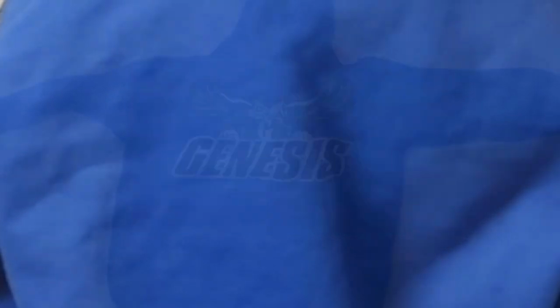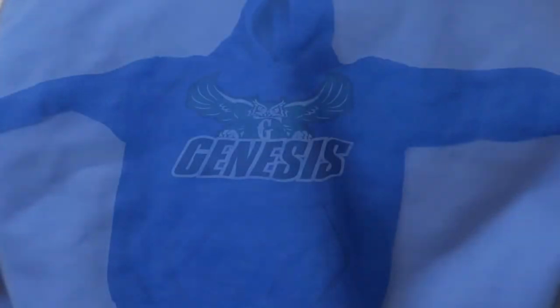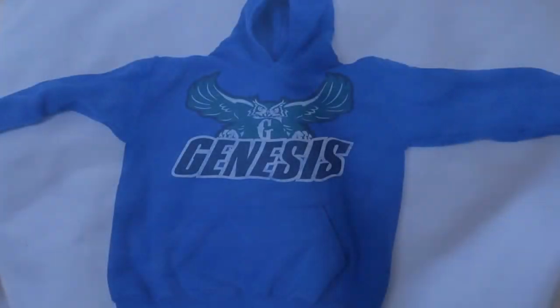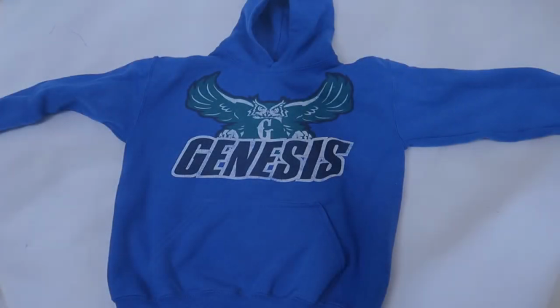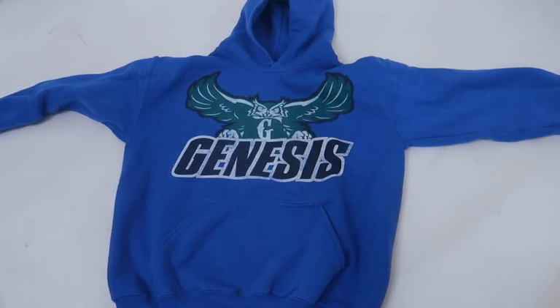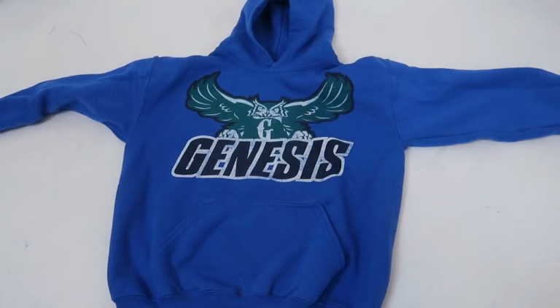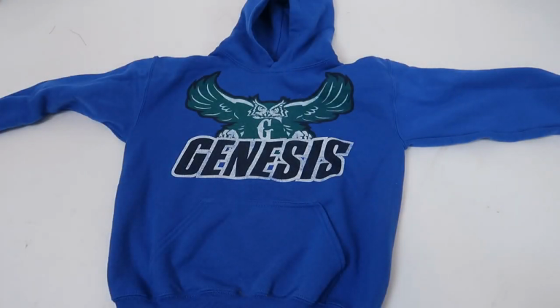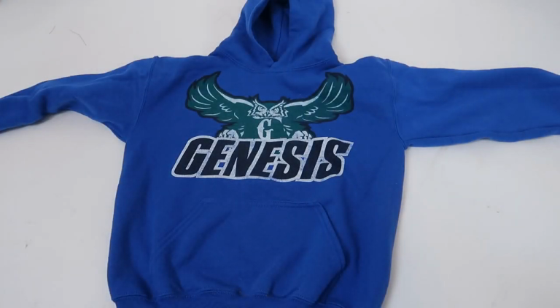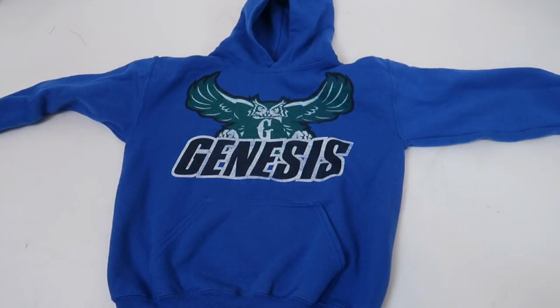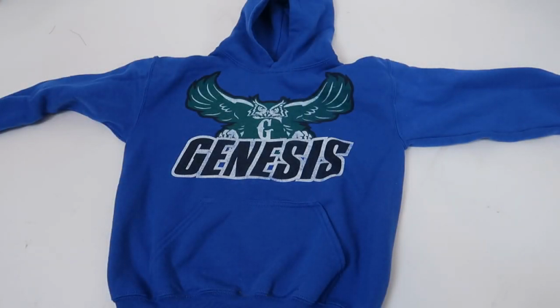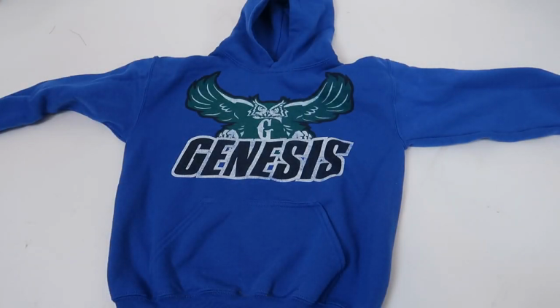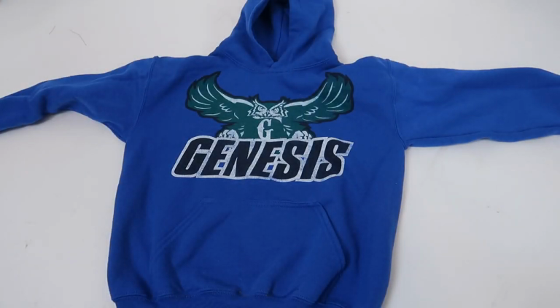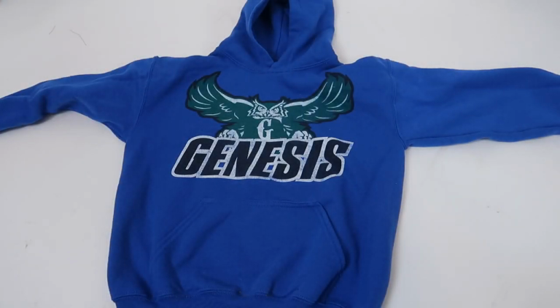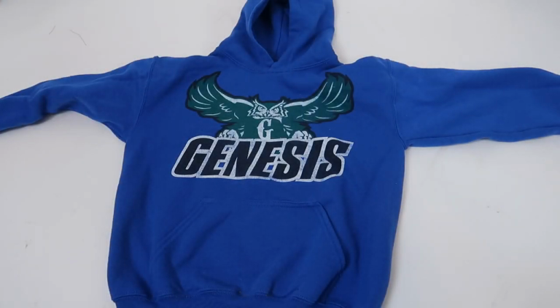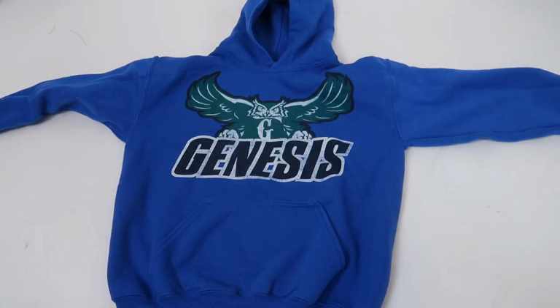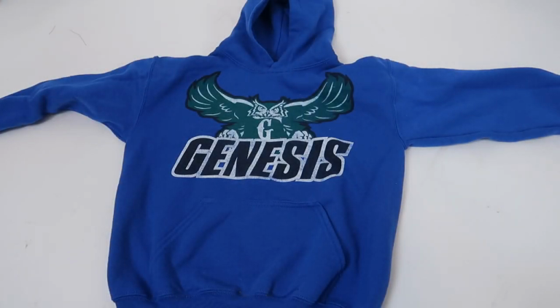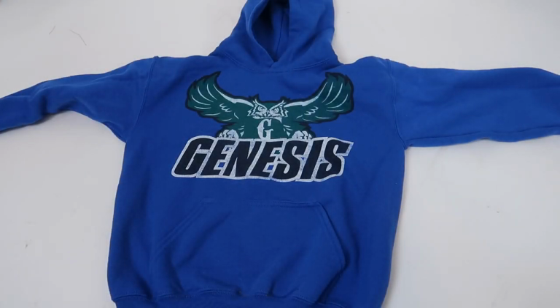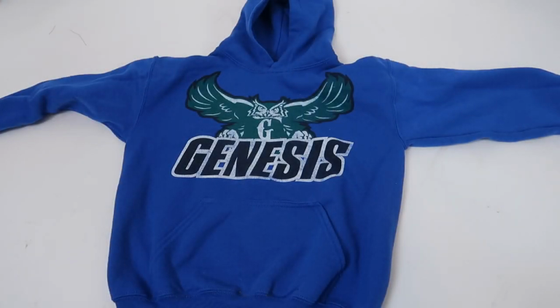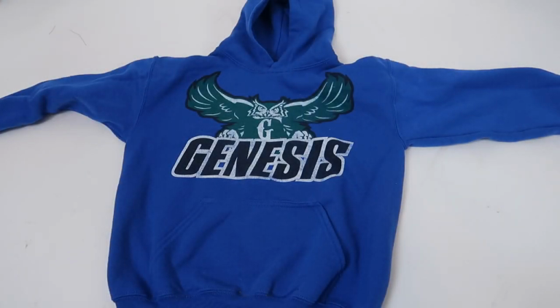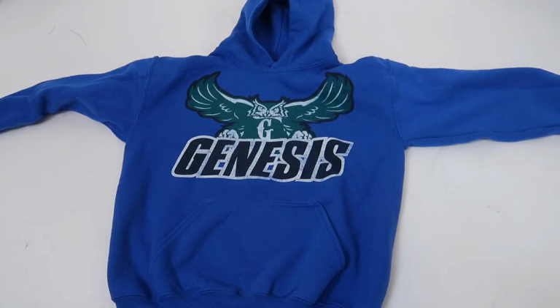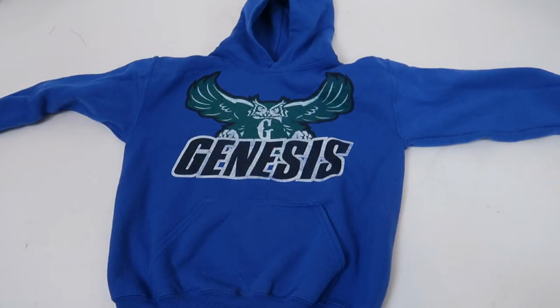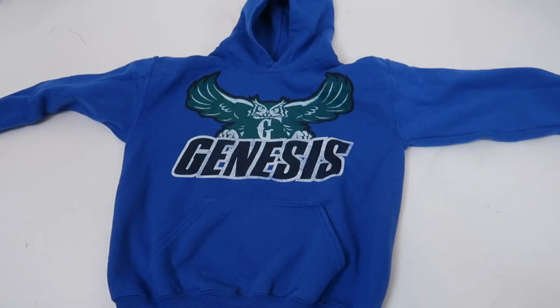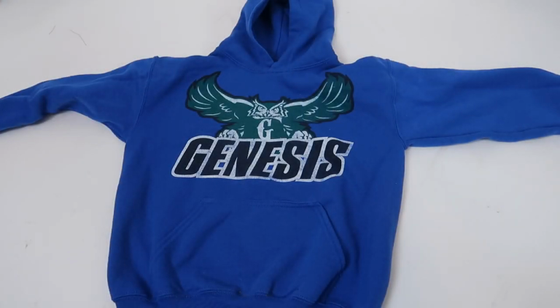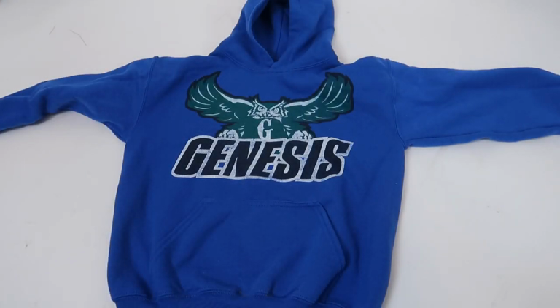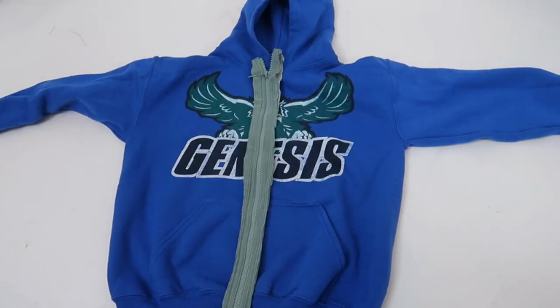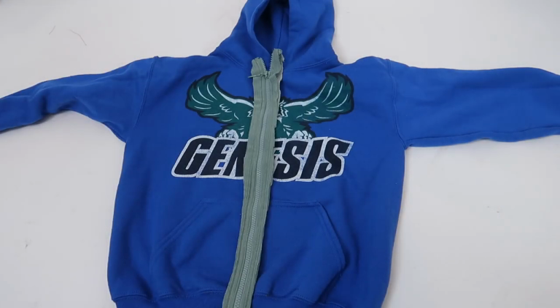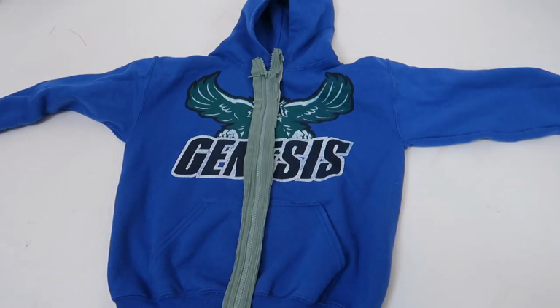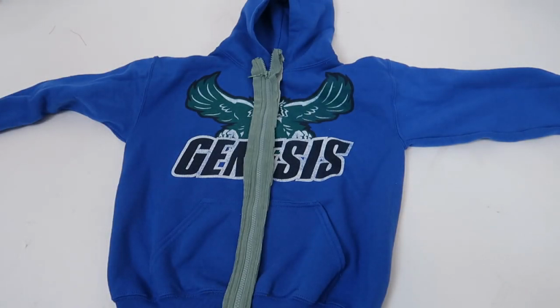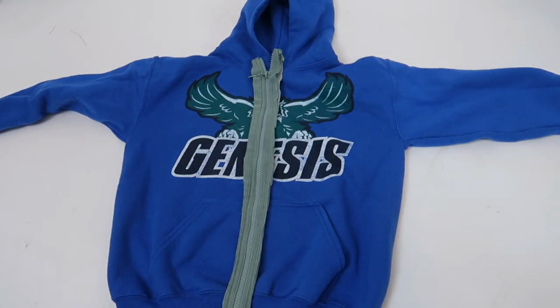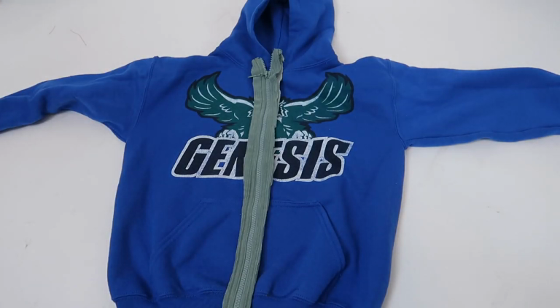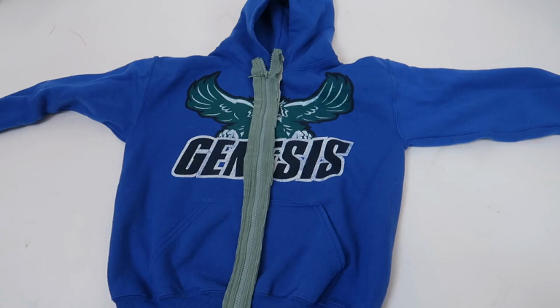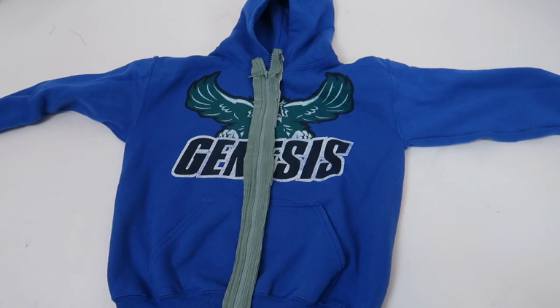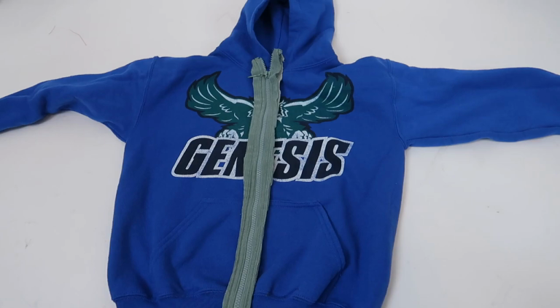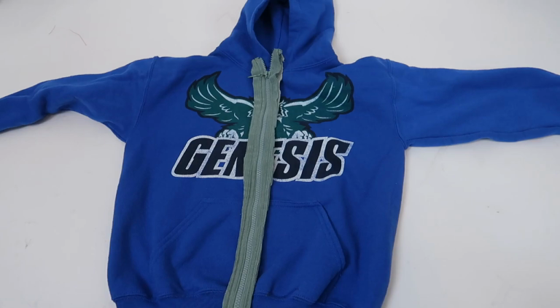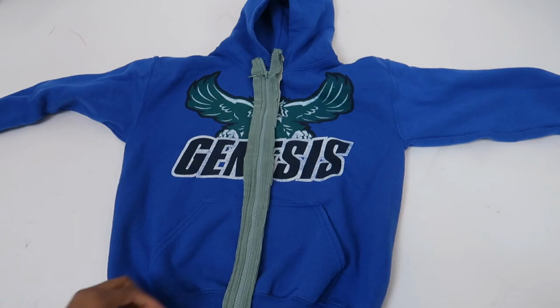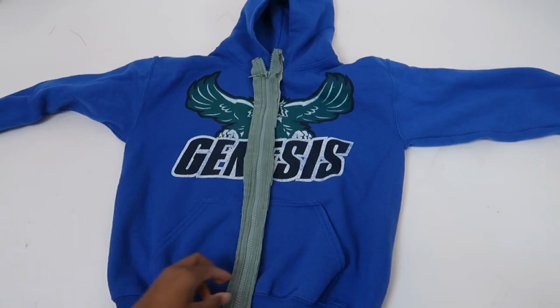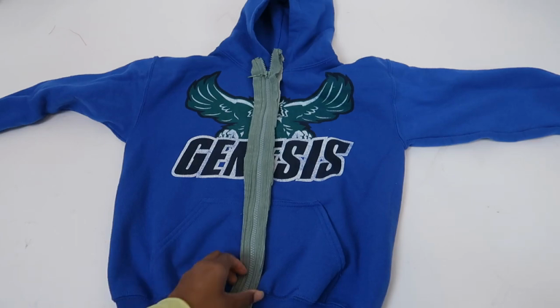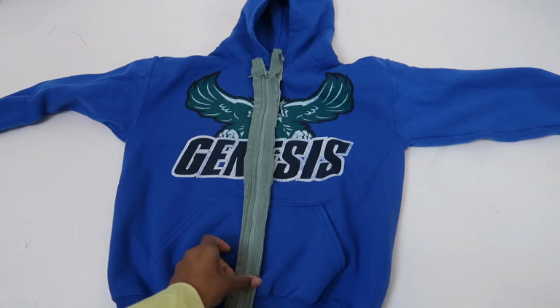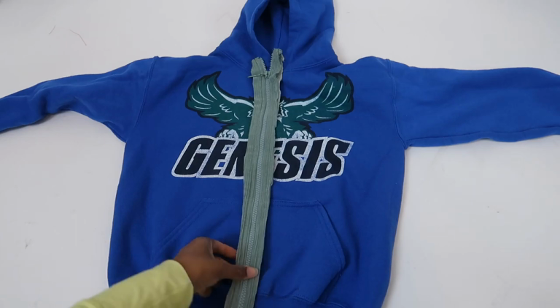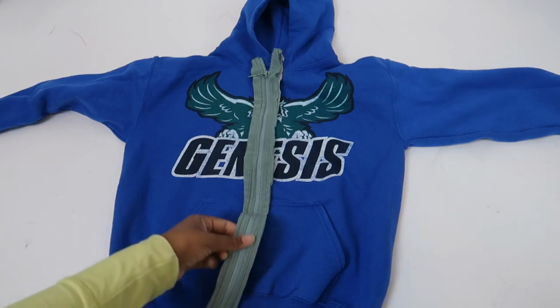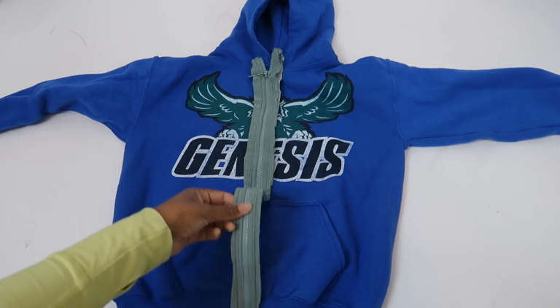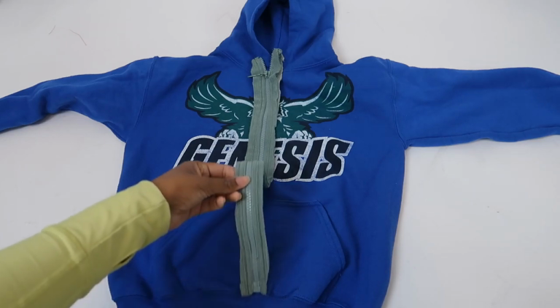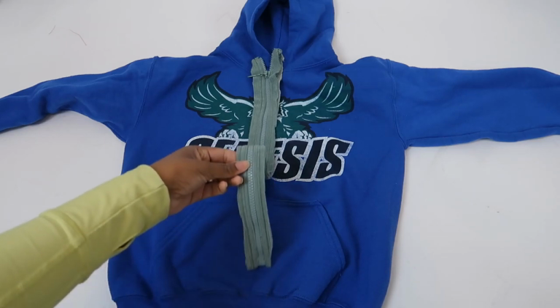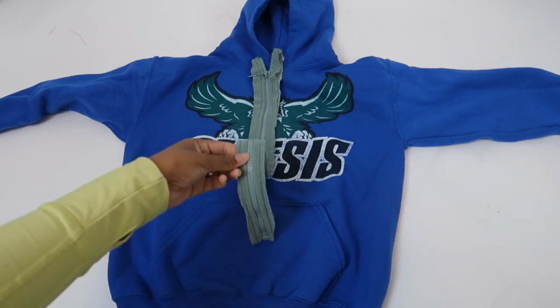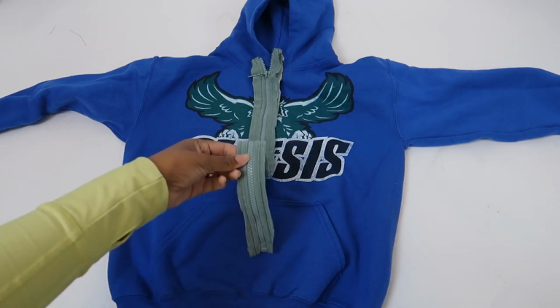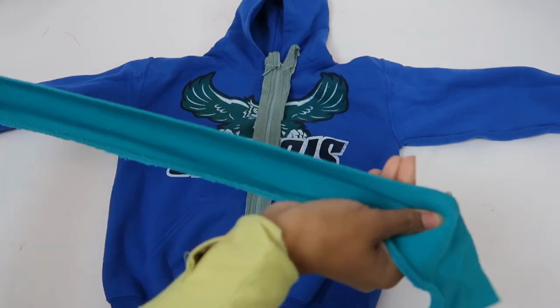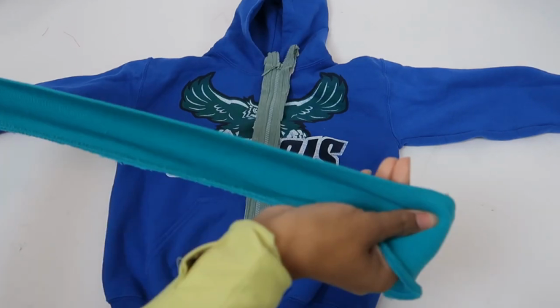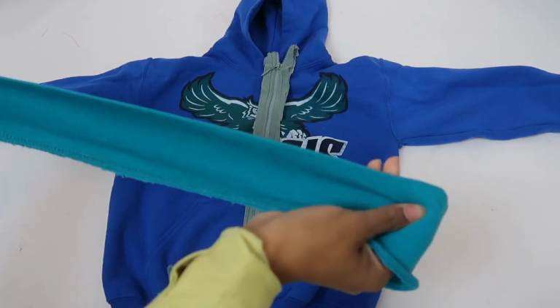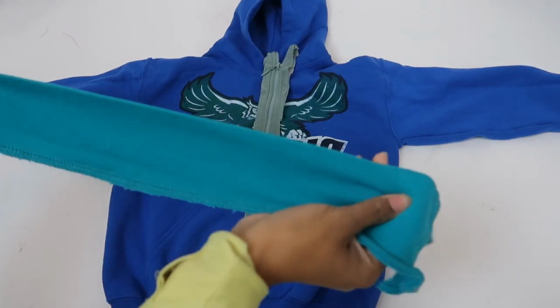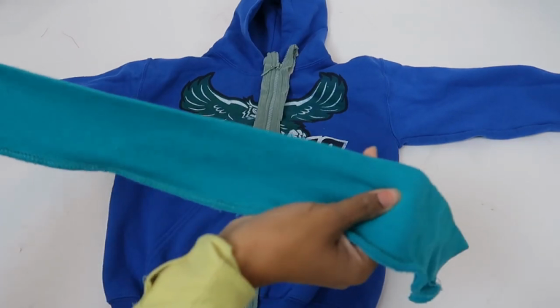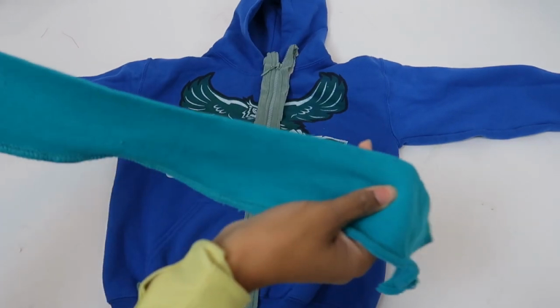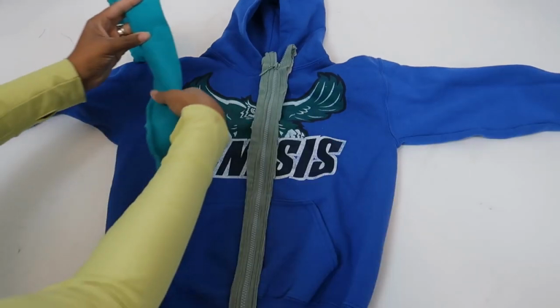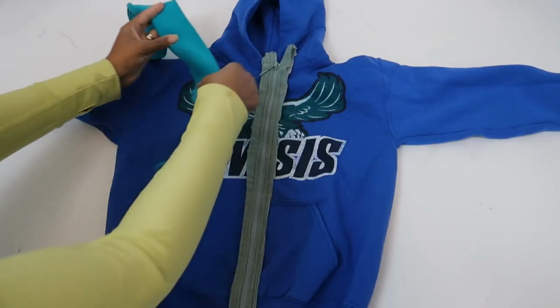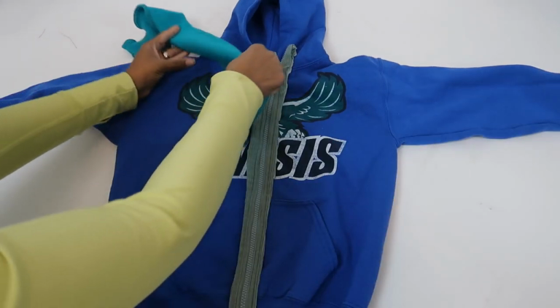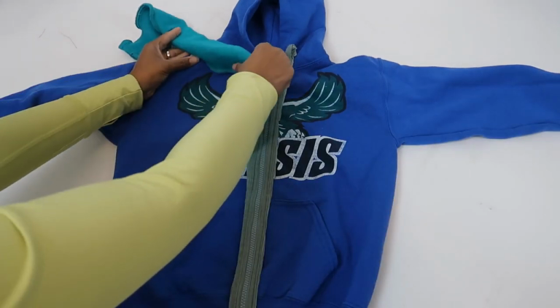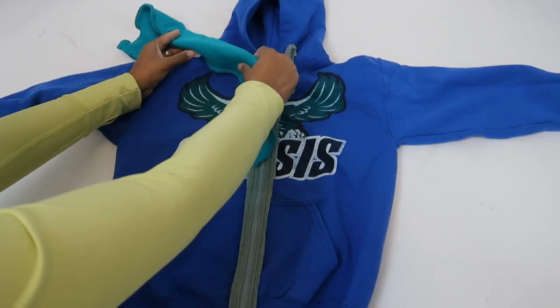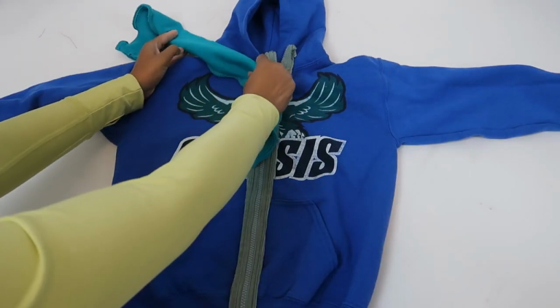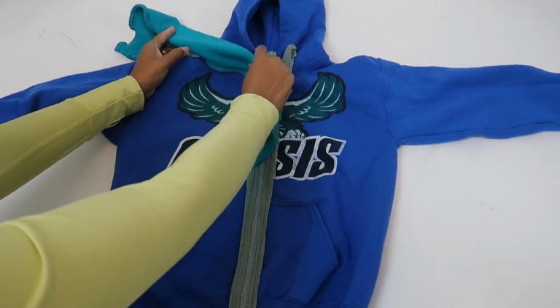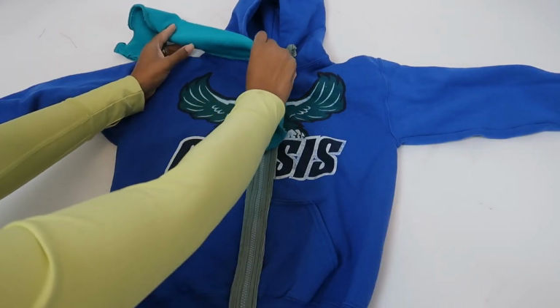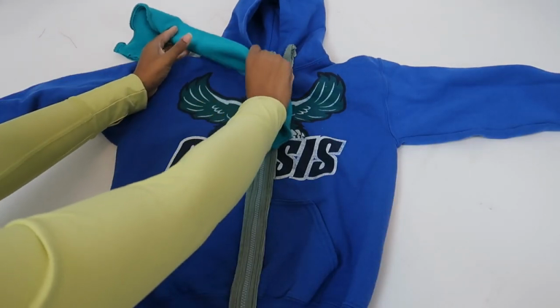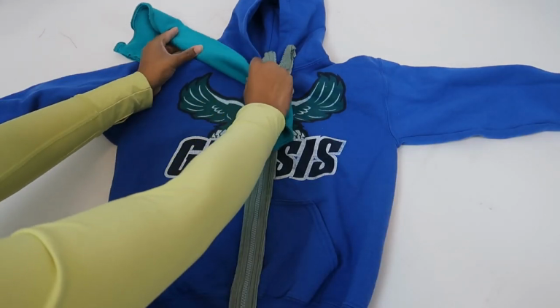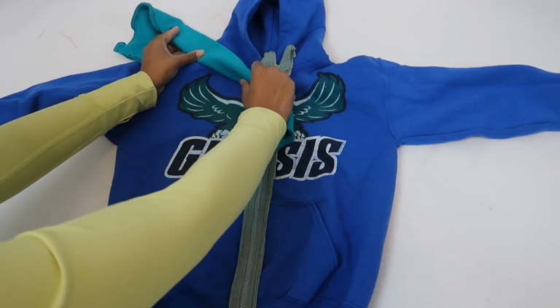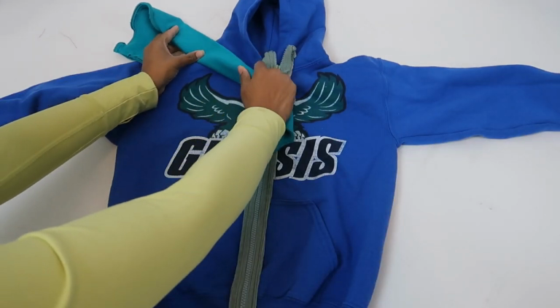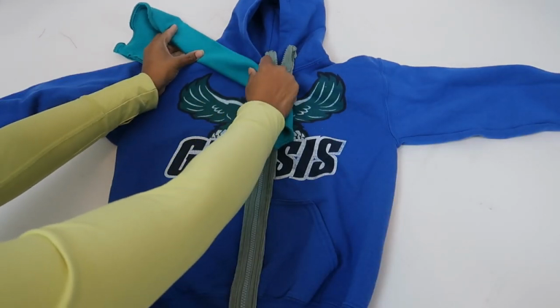I have this cute little hoodie that I thrifted, a zipper that I cut from something else, and some ribbing from the bottom of an old sweatshirt.